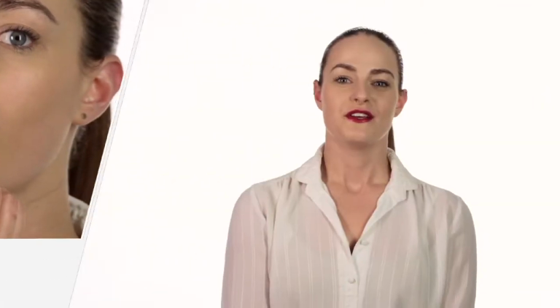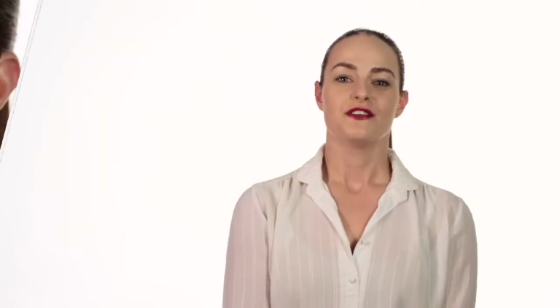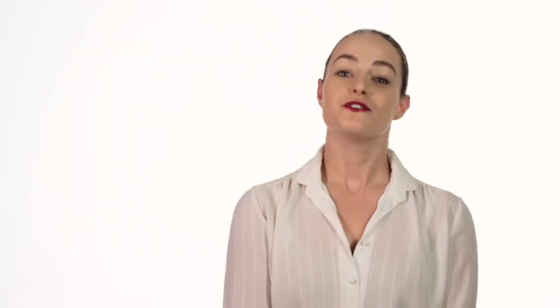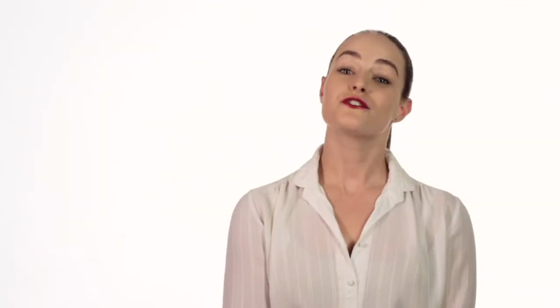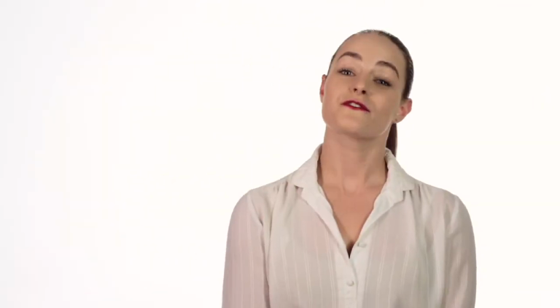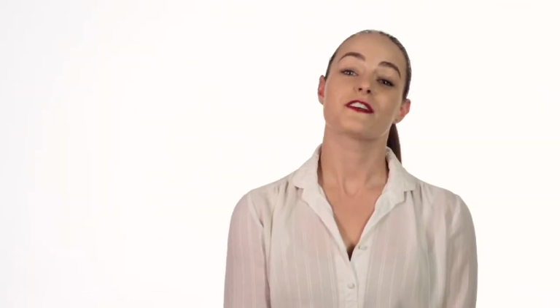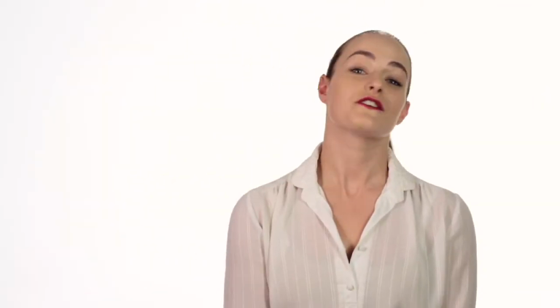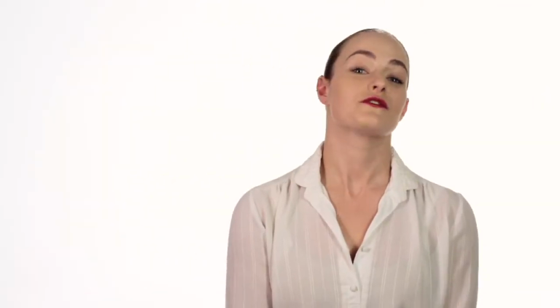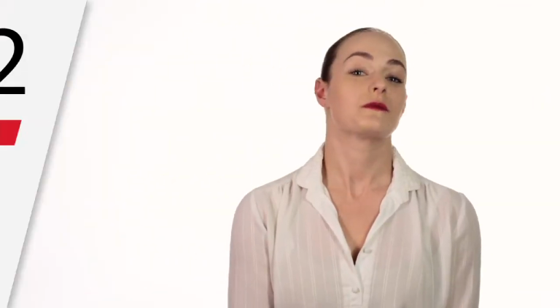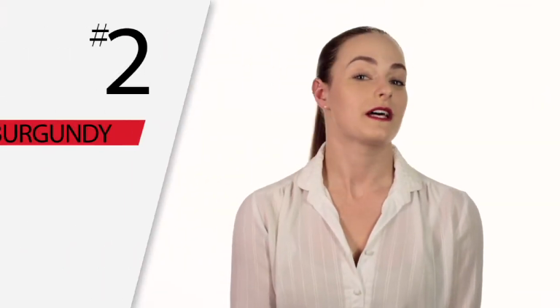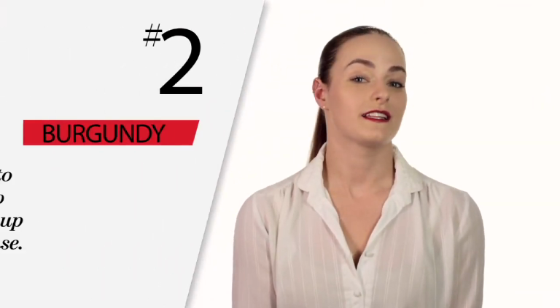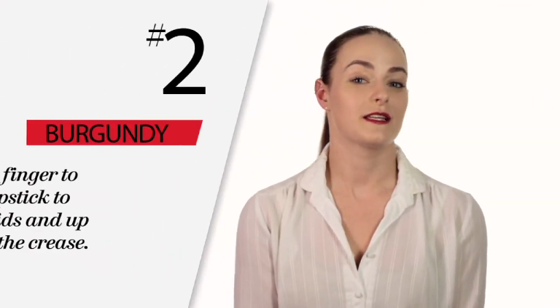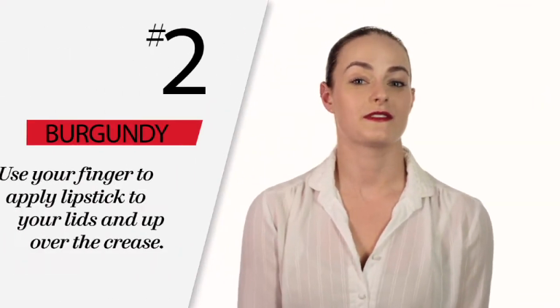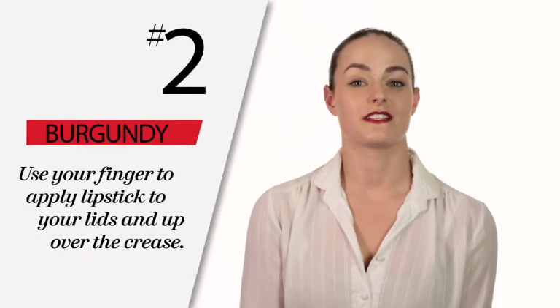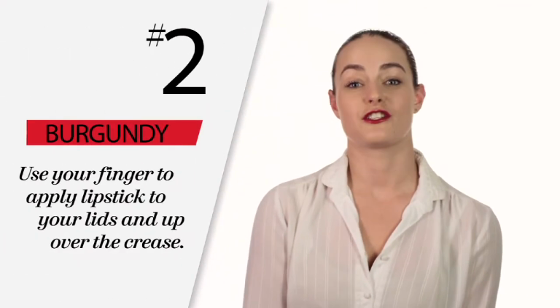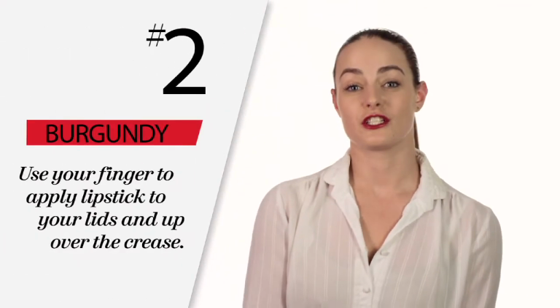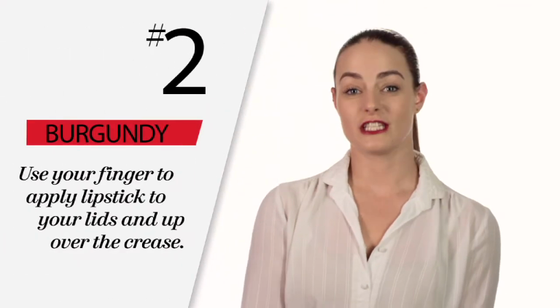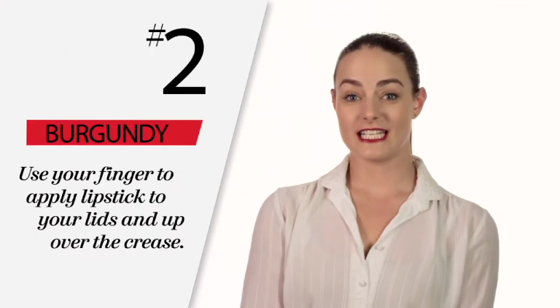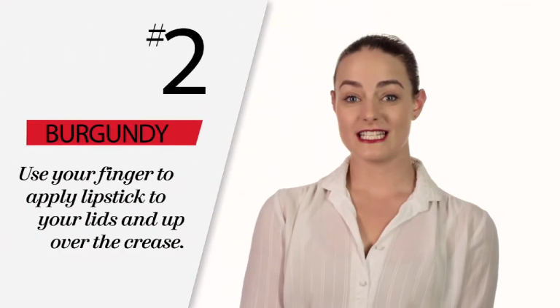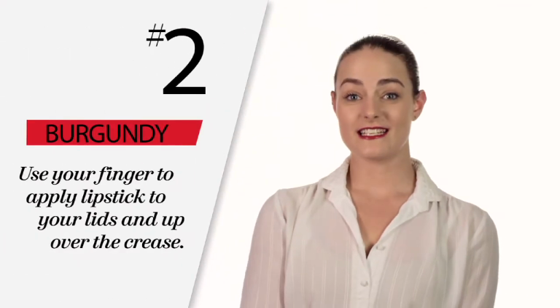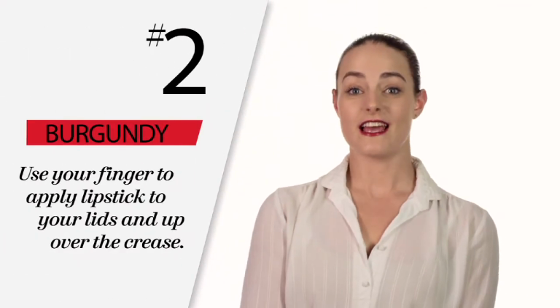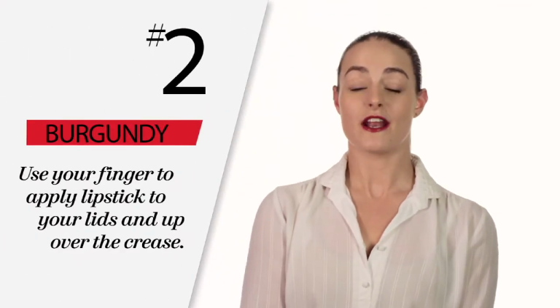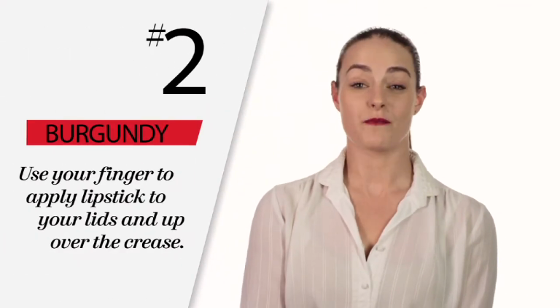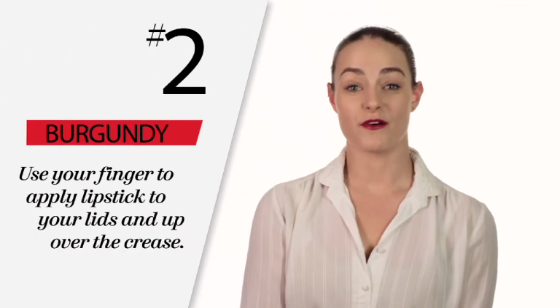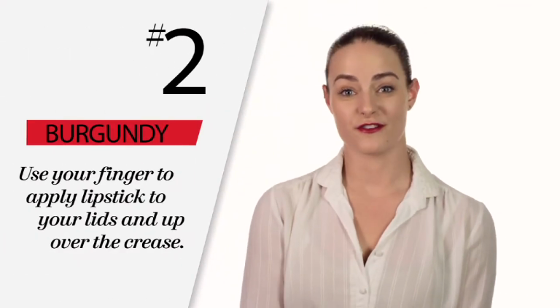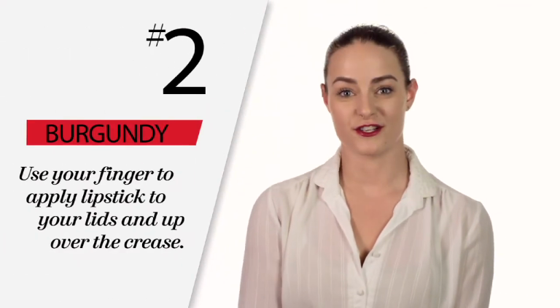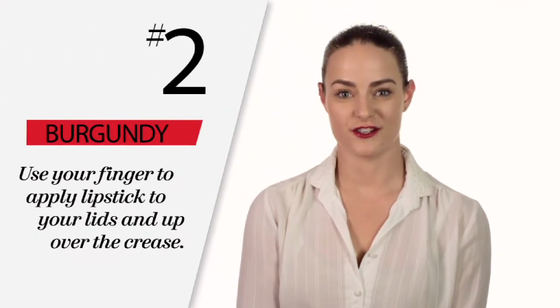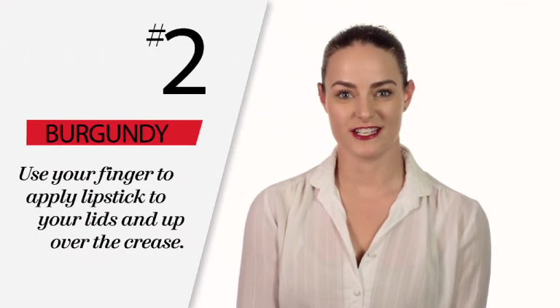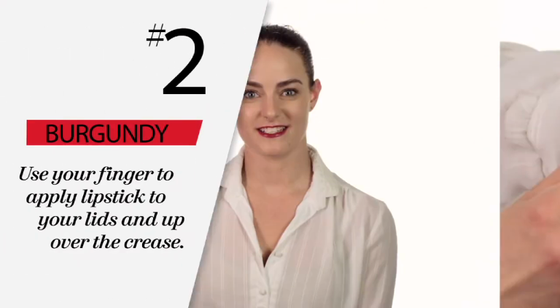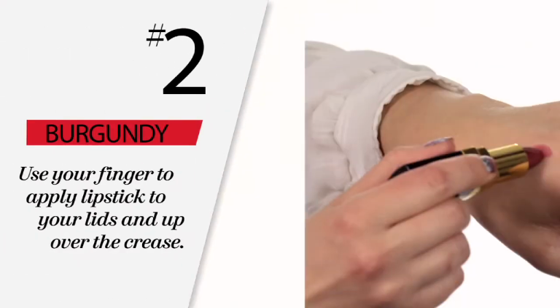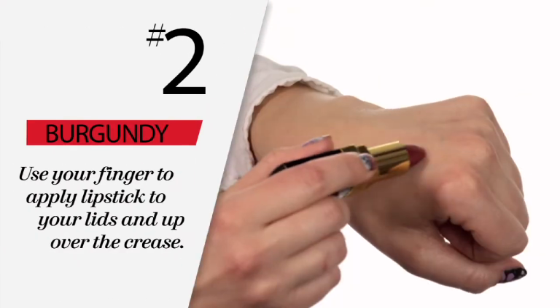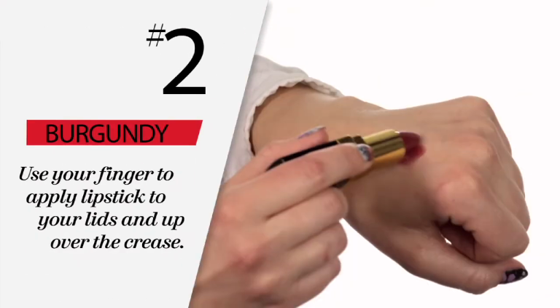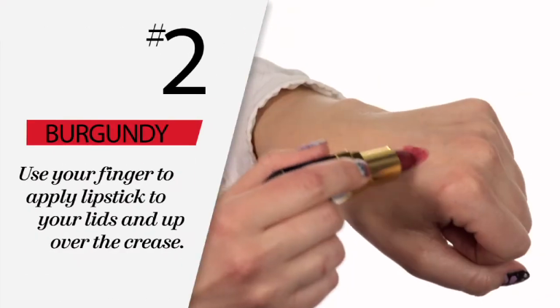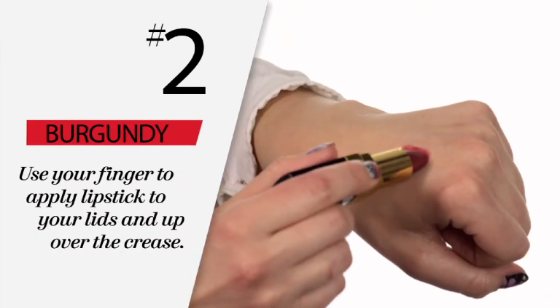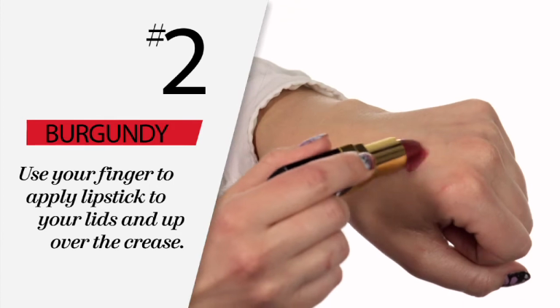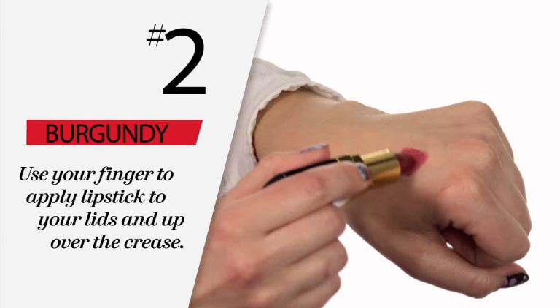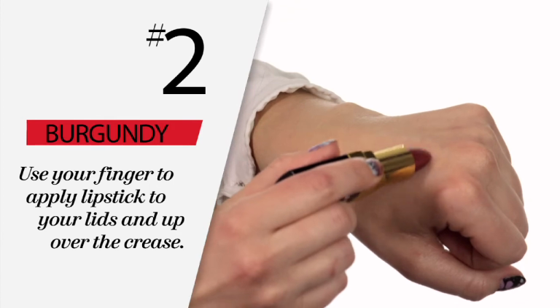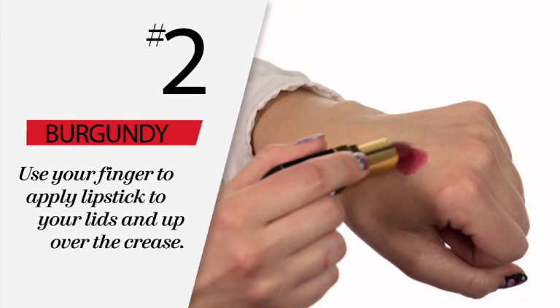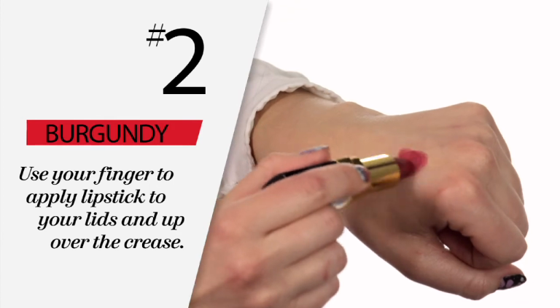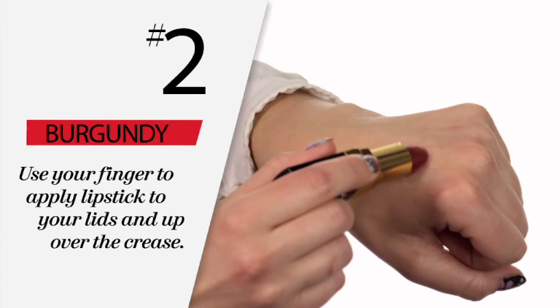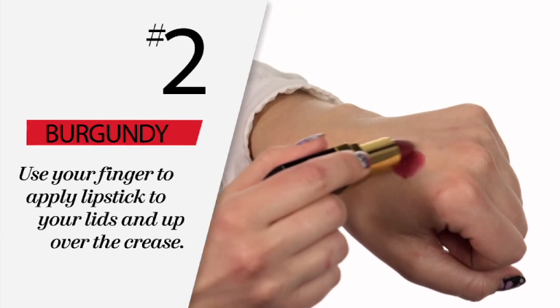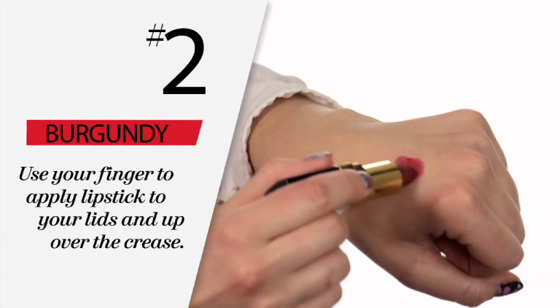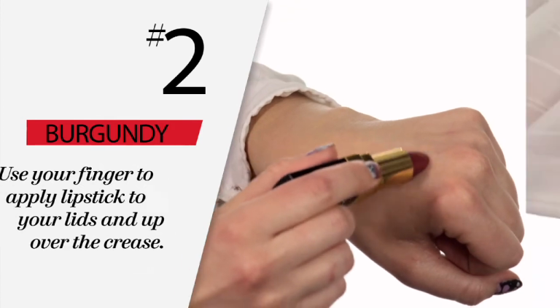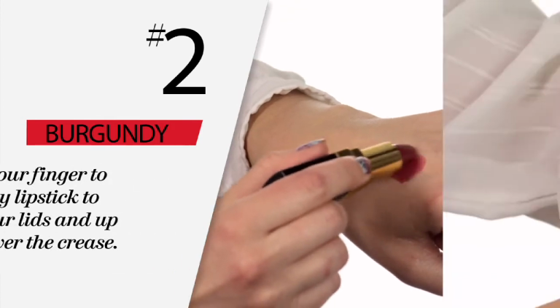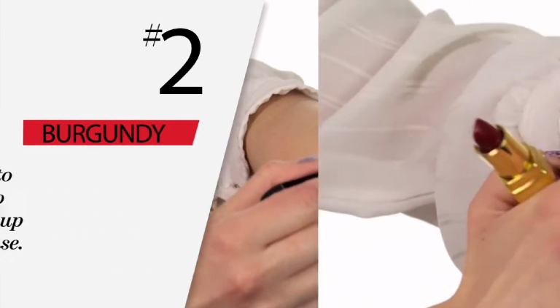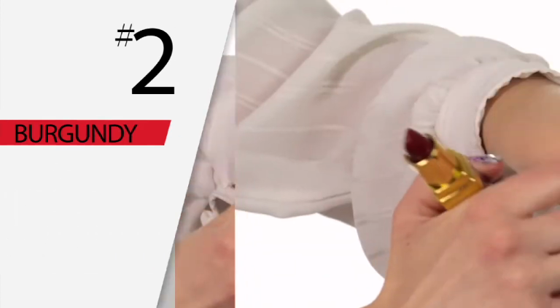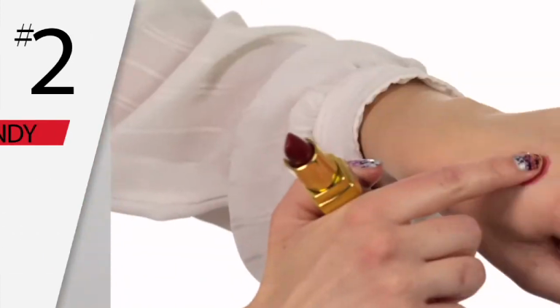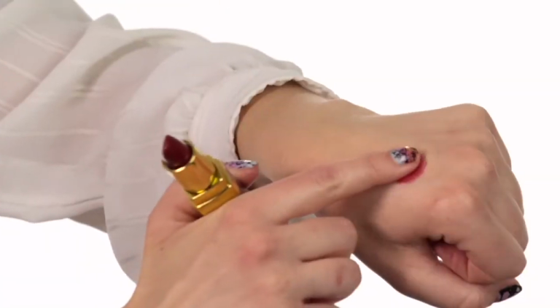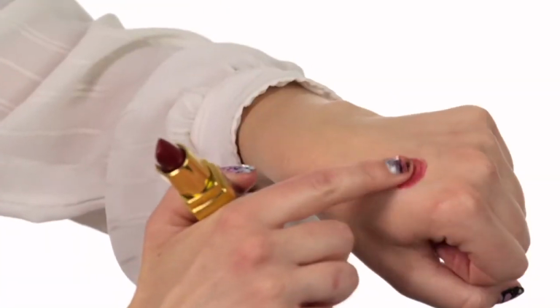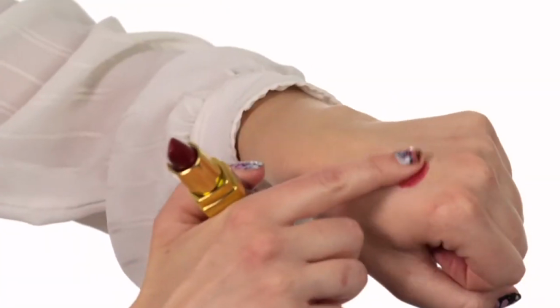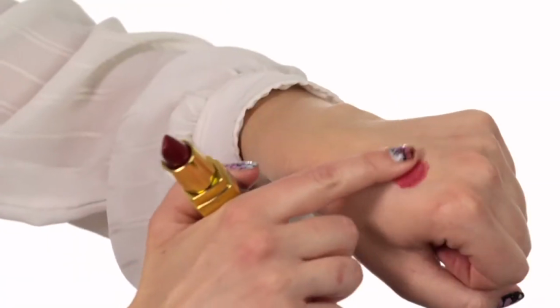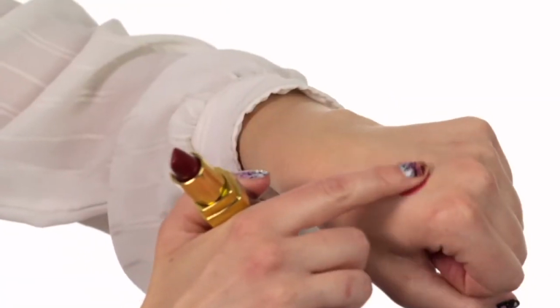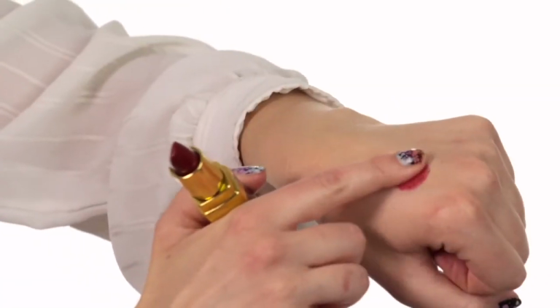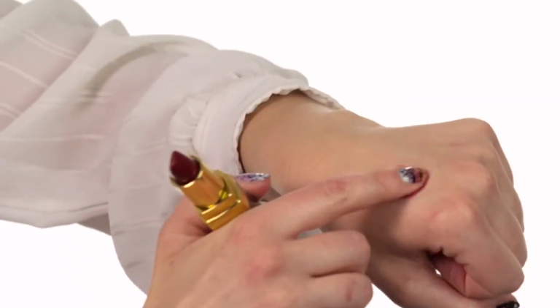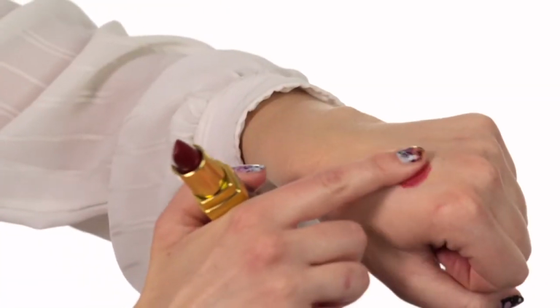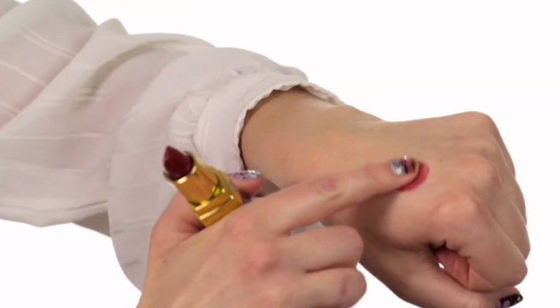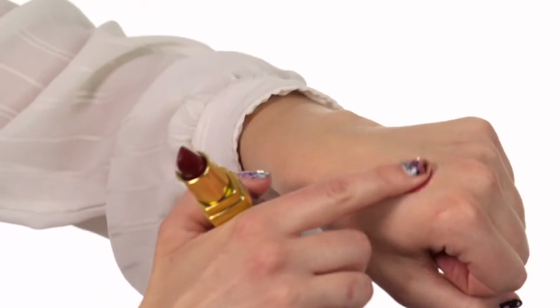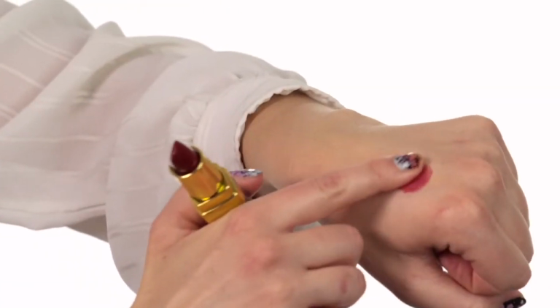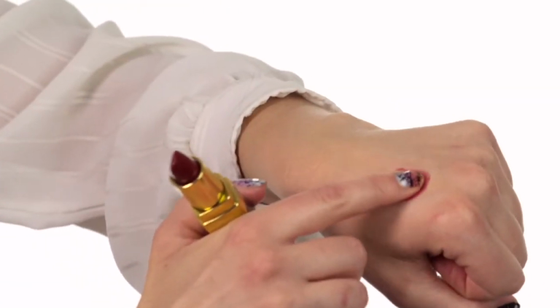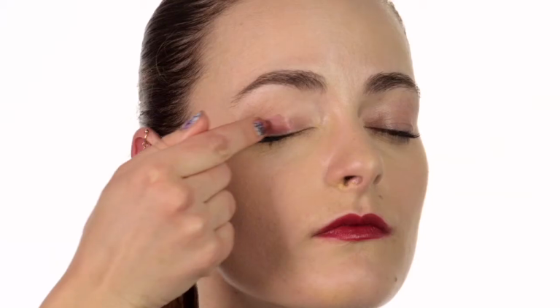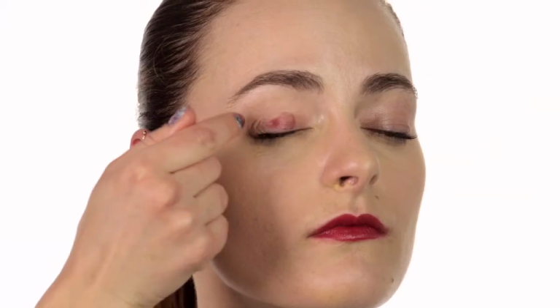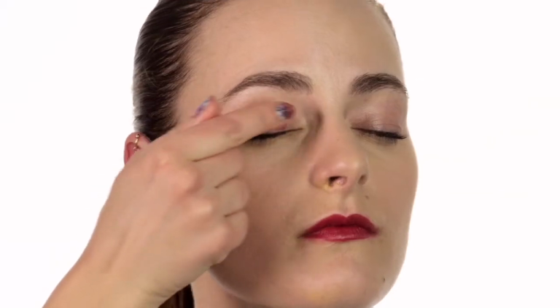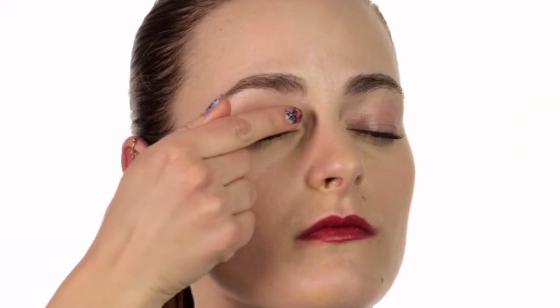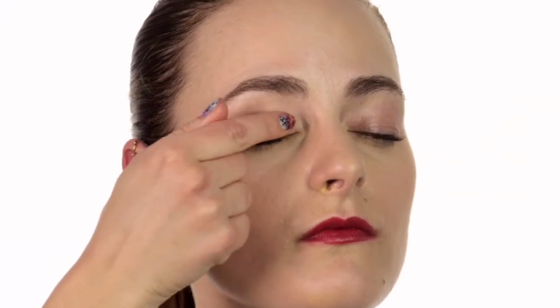Use your finger to apply the lipstick to your lids and up over the crease. Swirl the lipstick on the back of your hand, dab your finger in, and swipe.